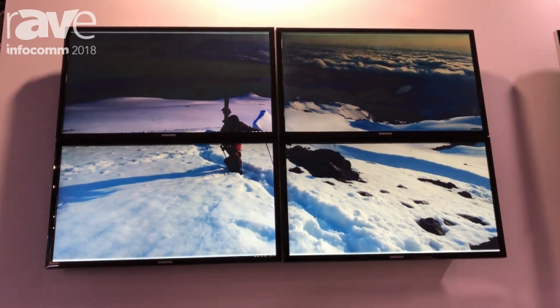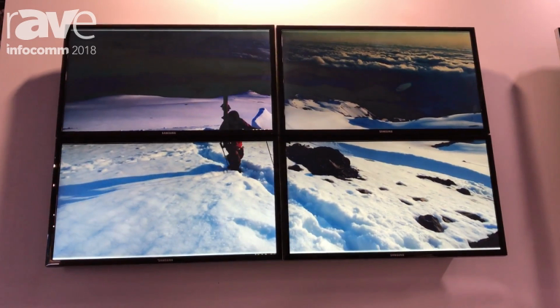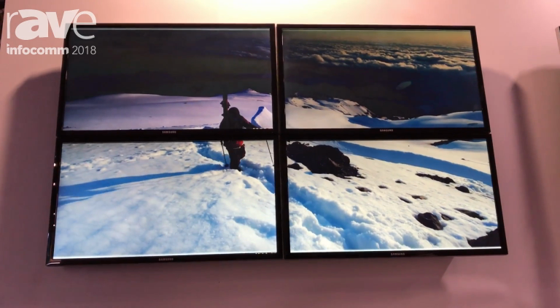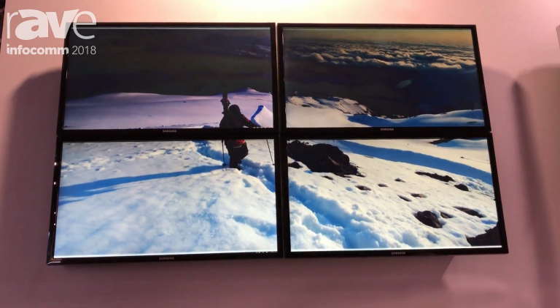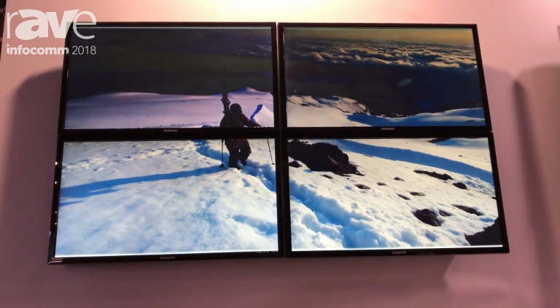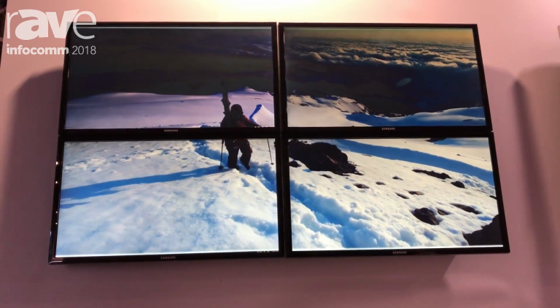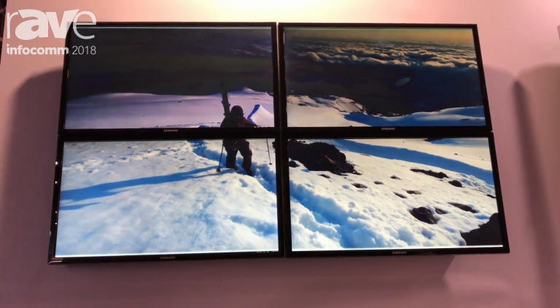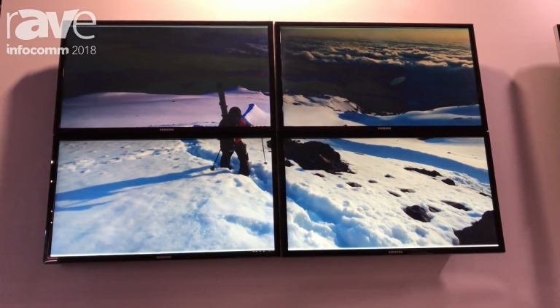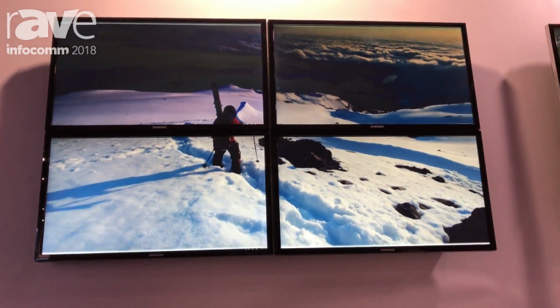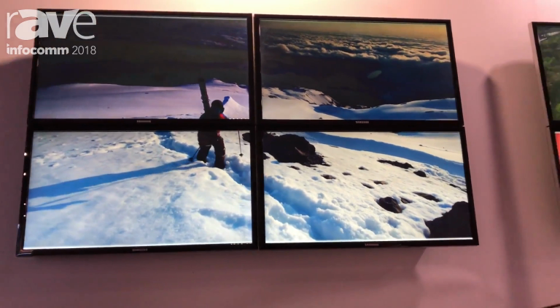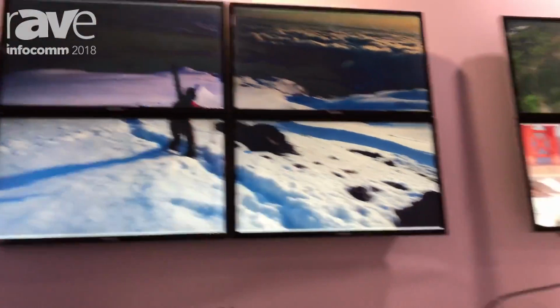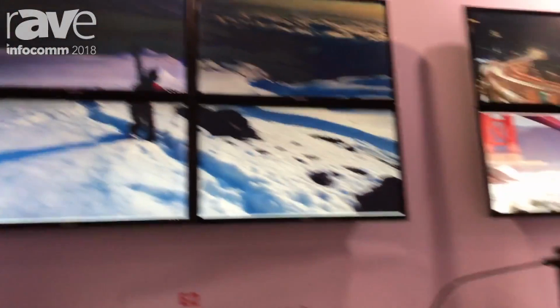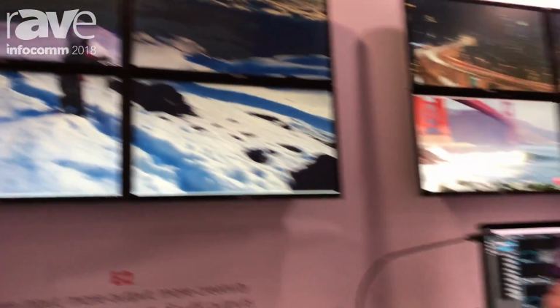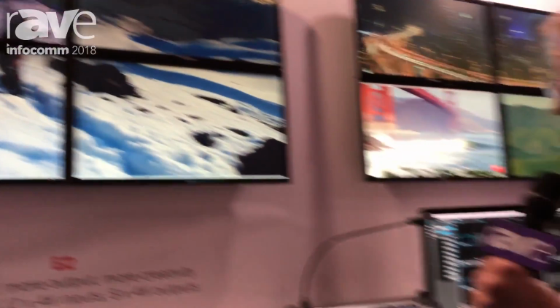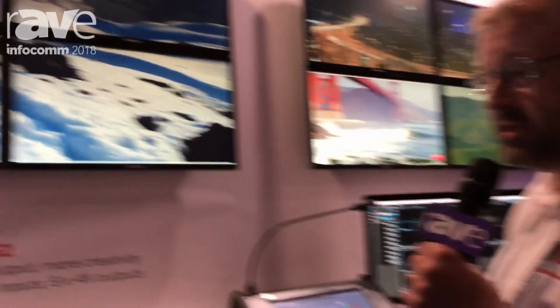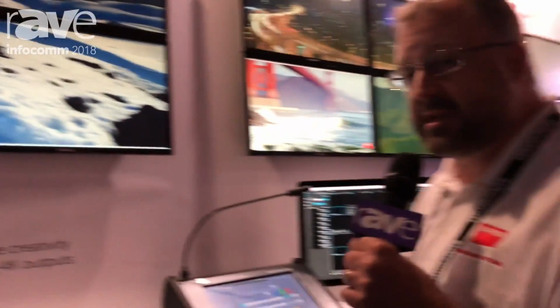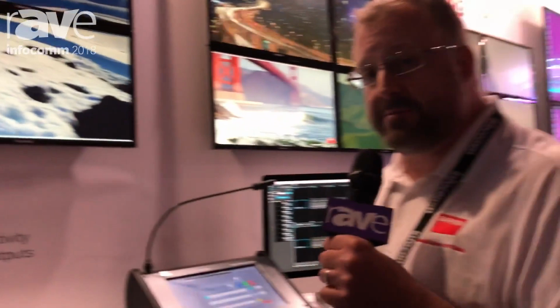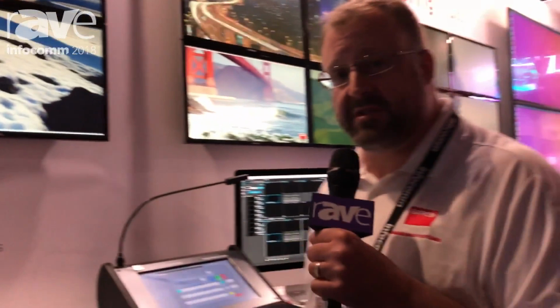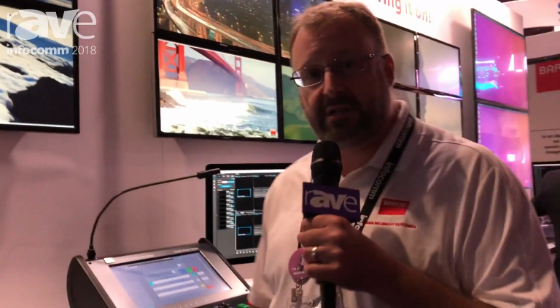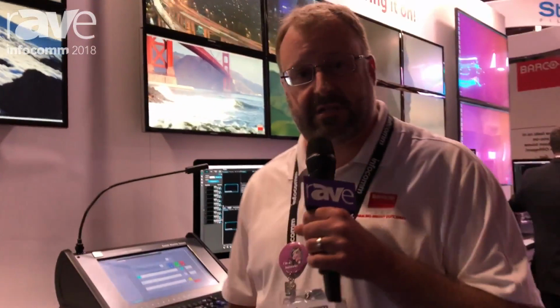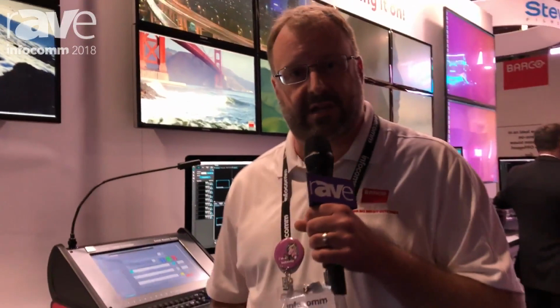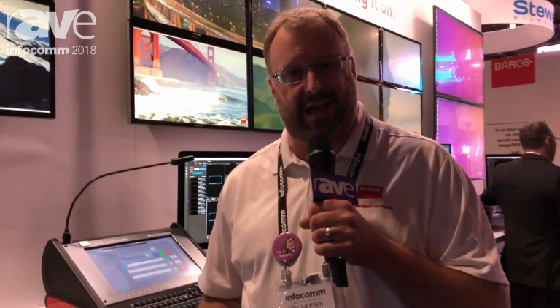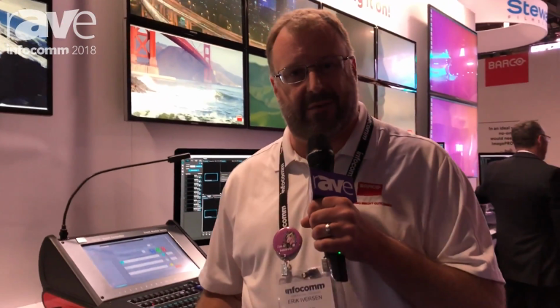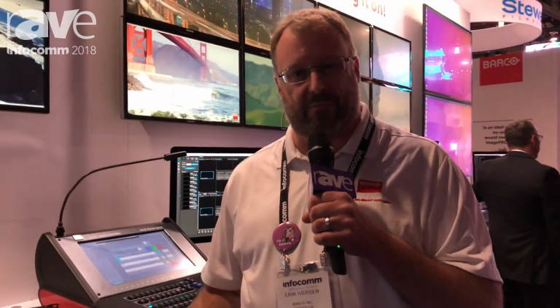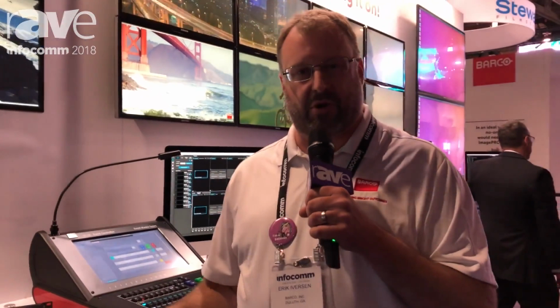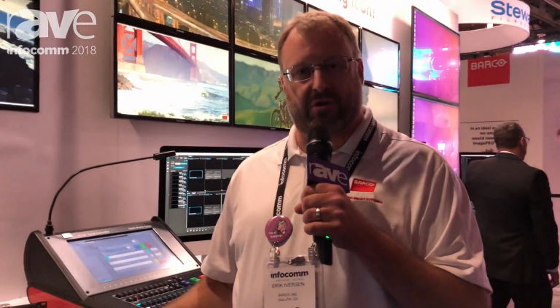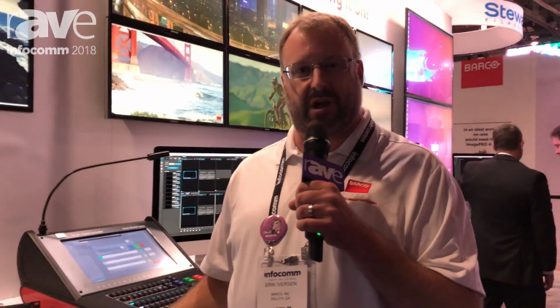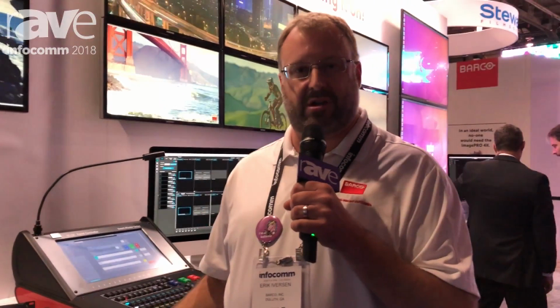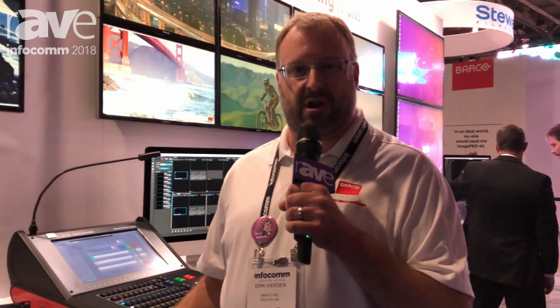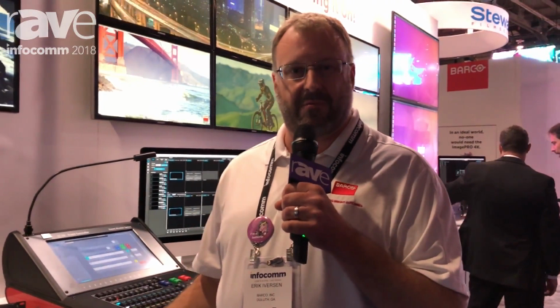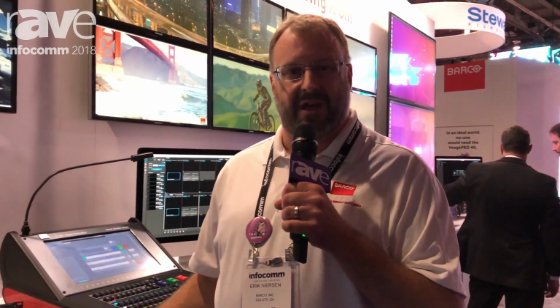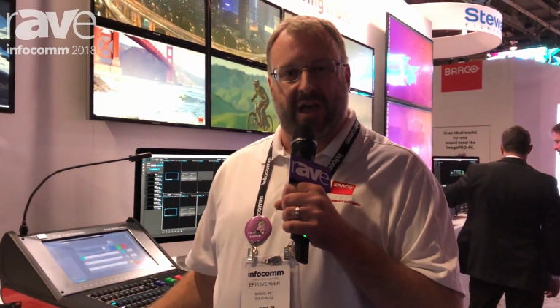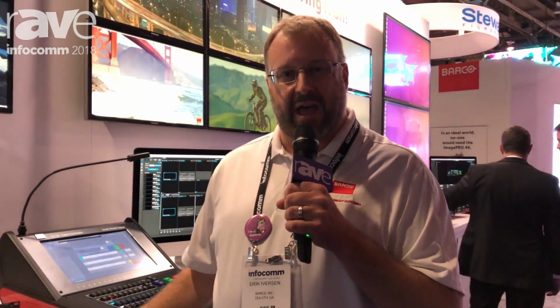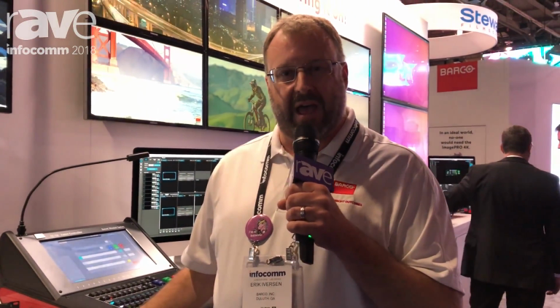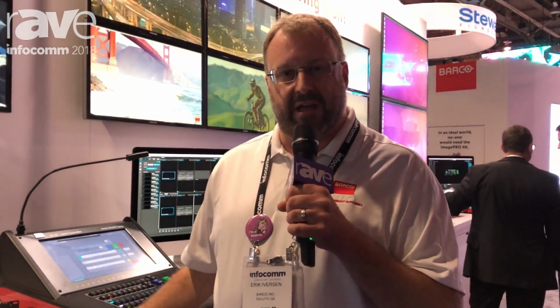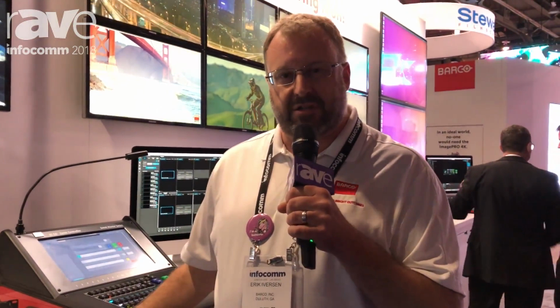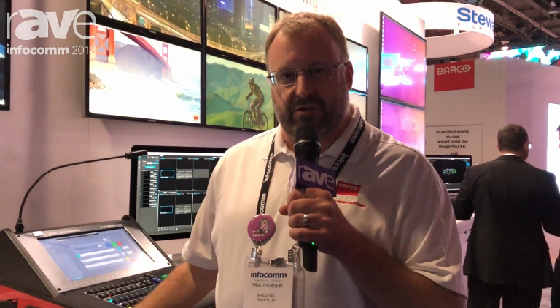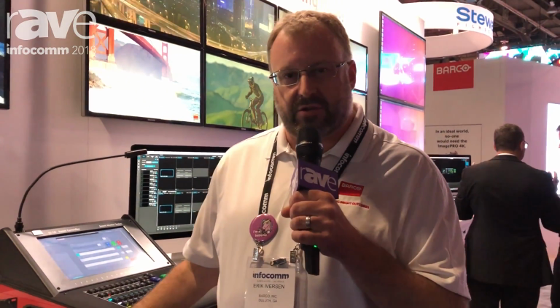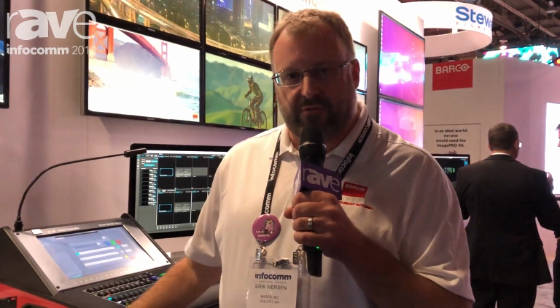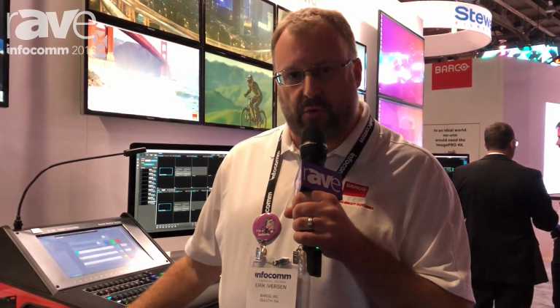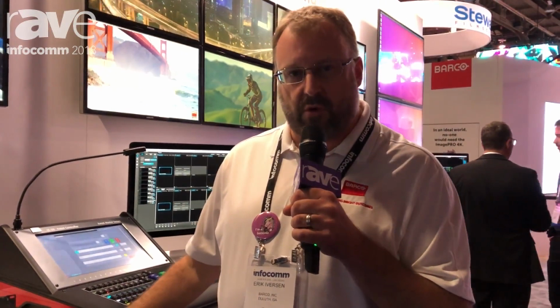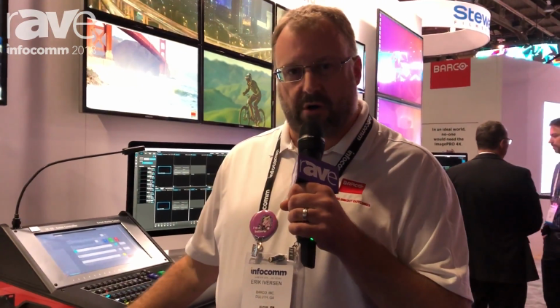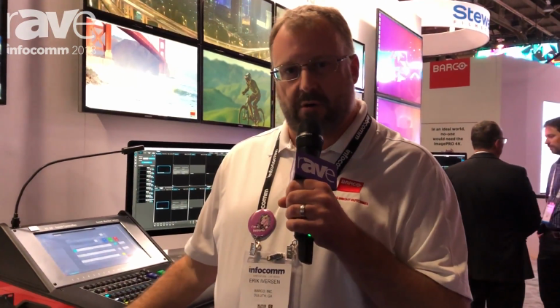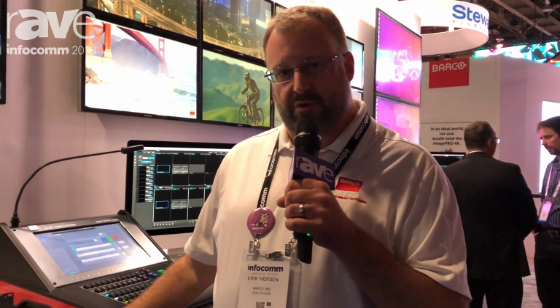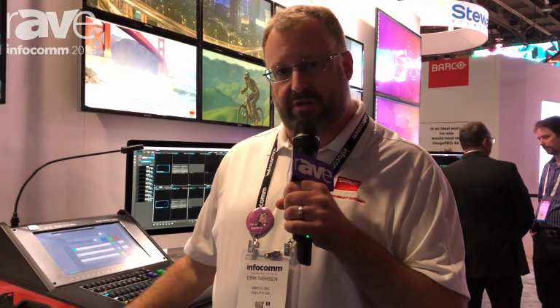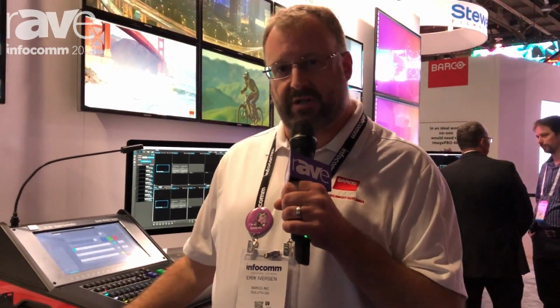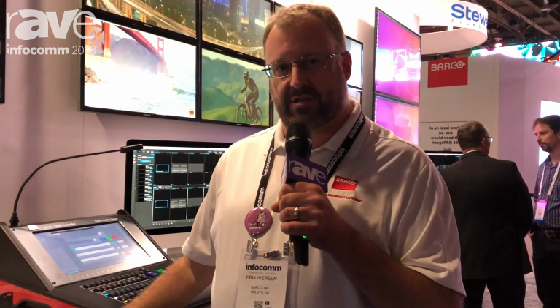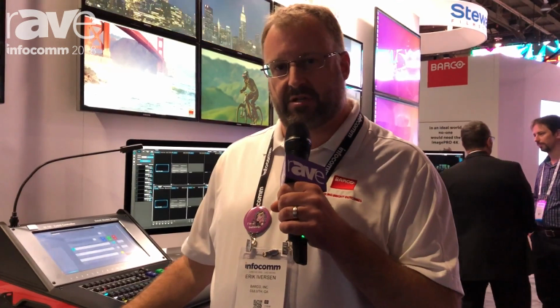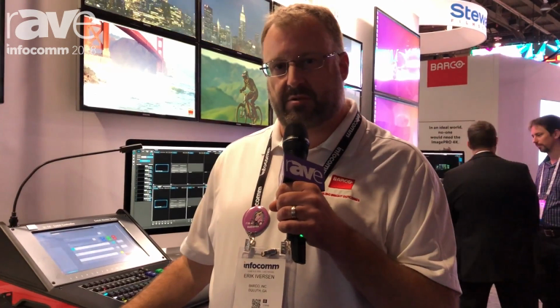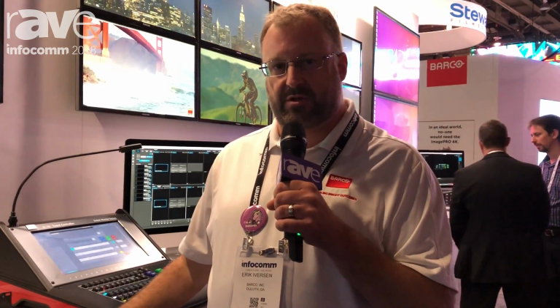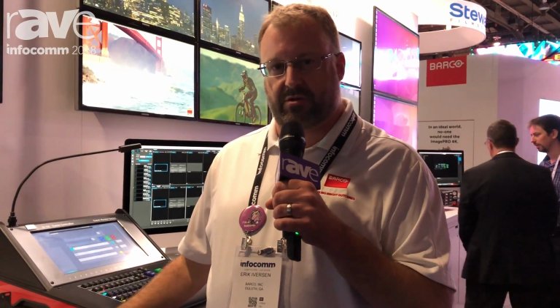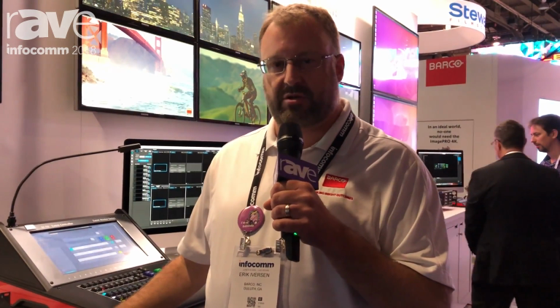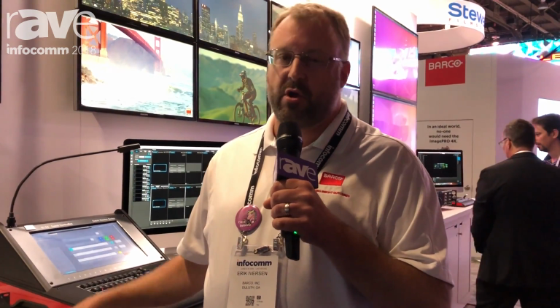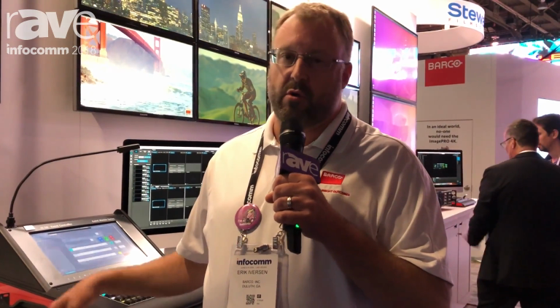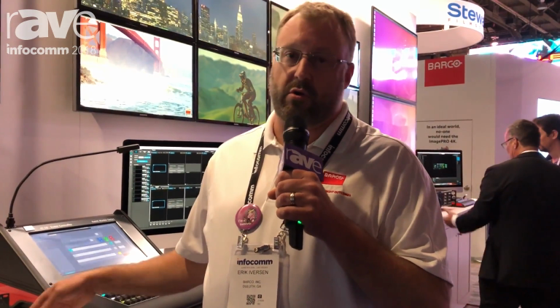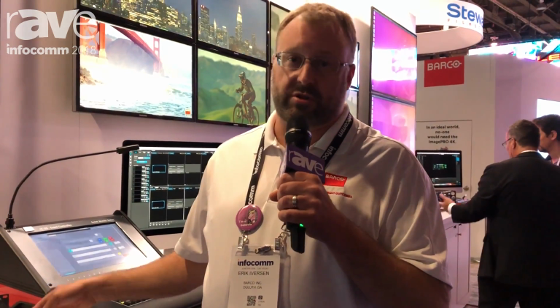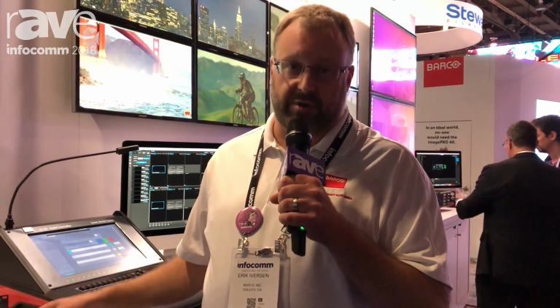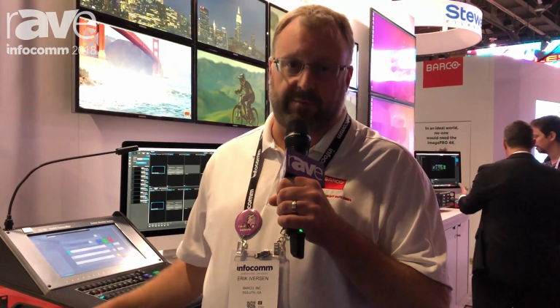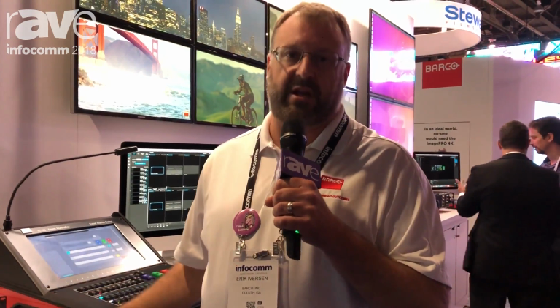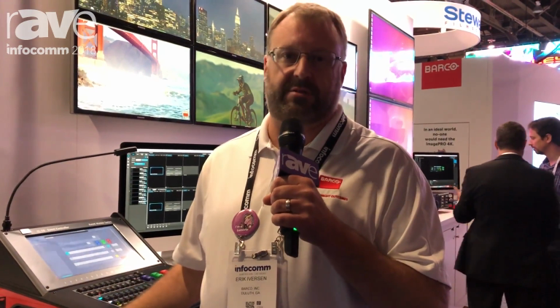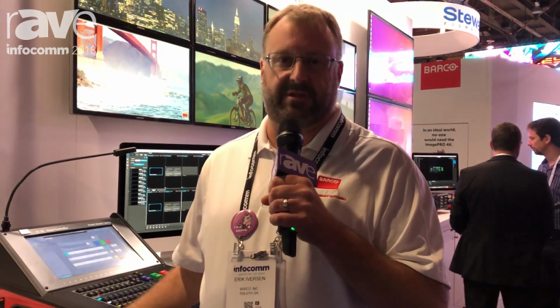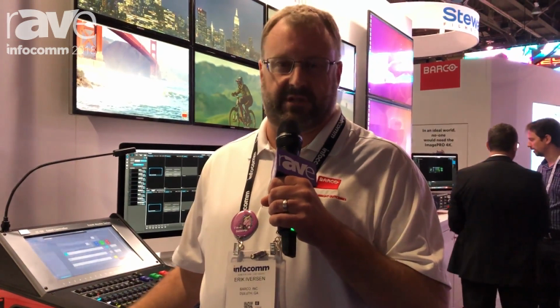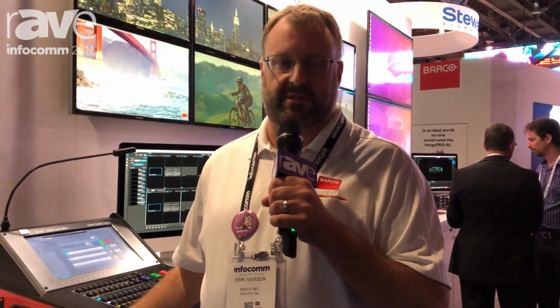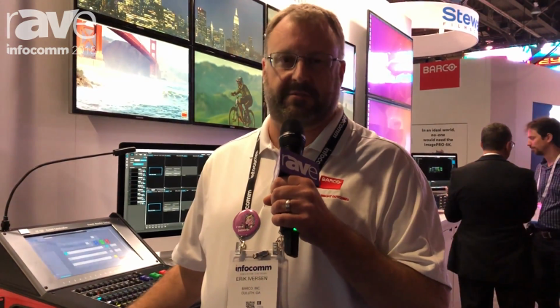For more information, please come see us at barco.com and search for presentation switchers or screen management systems.